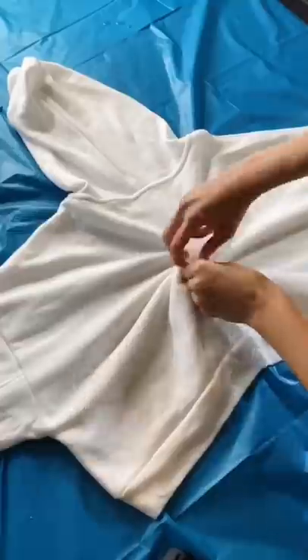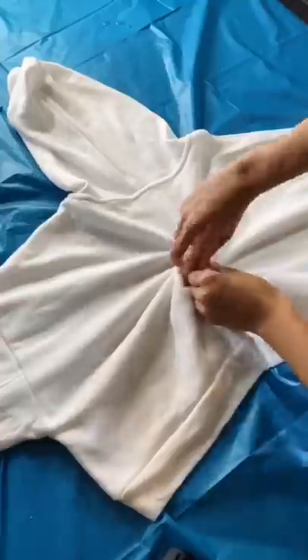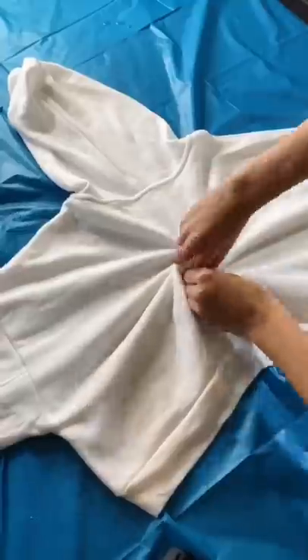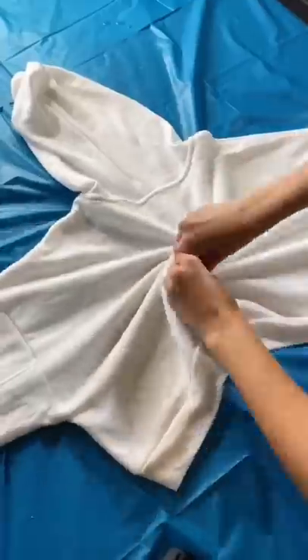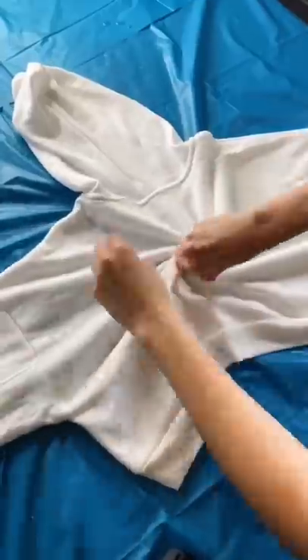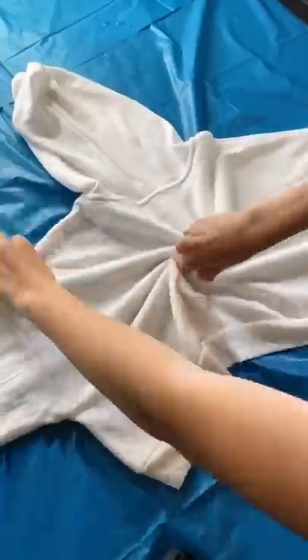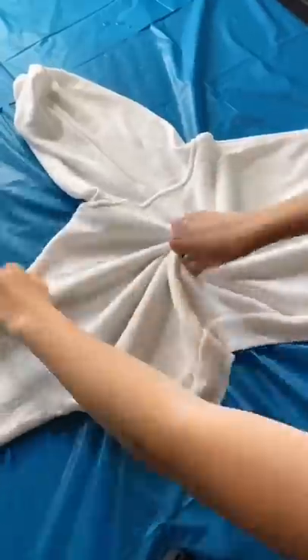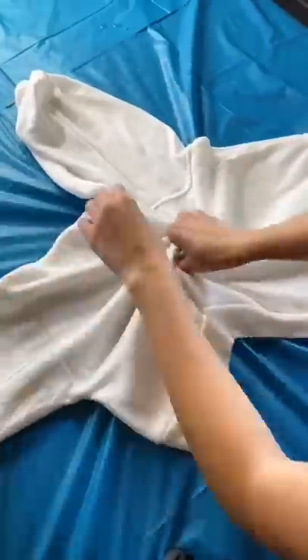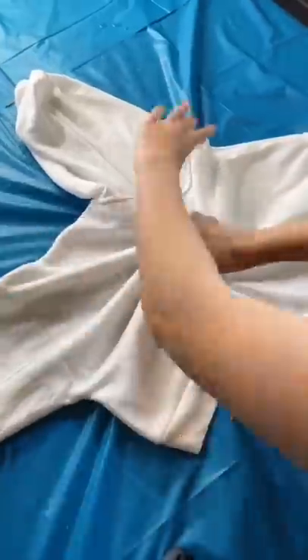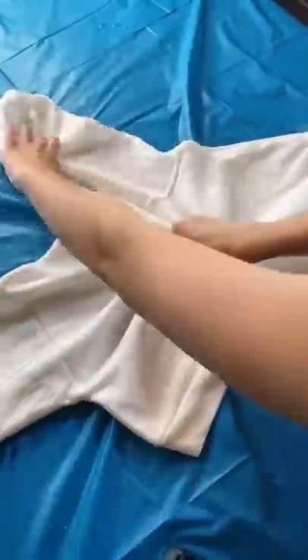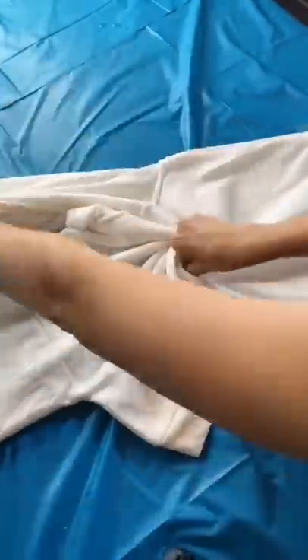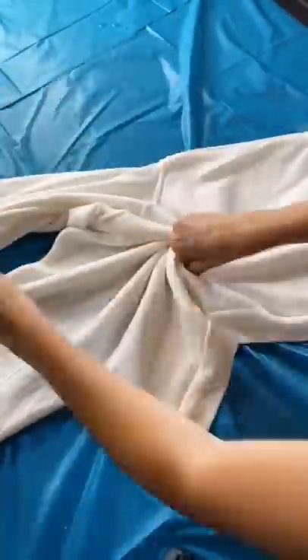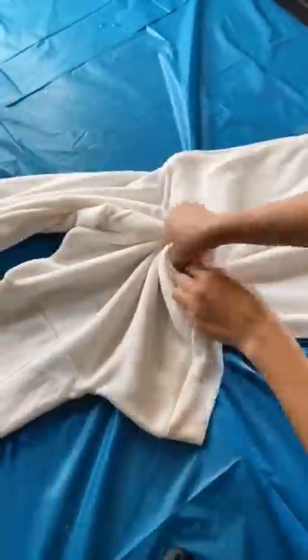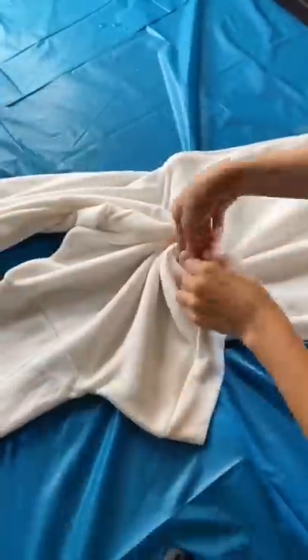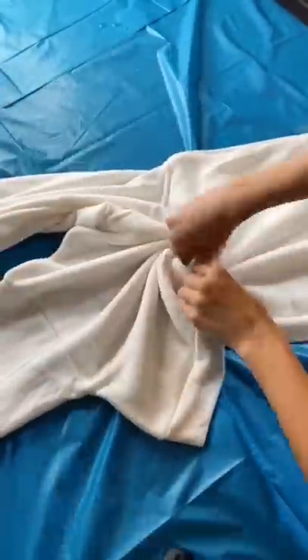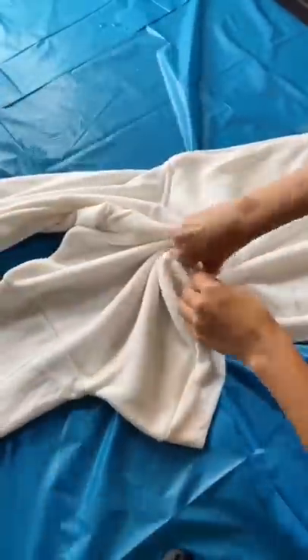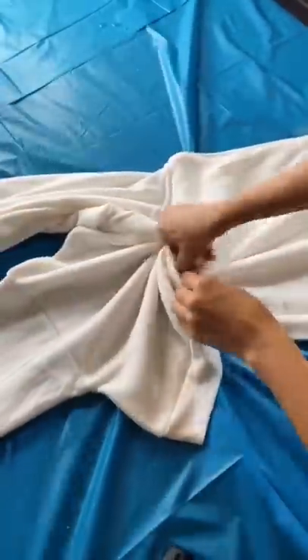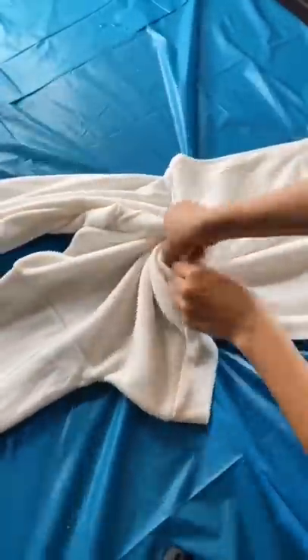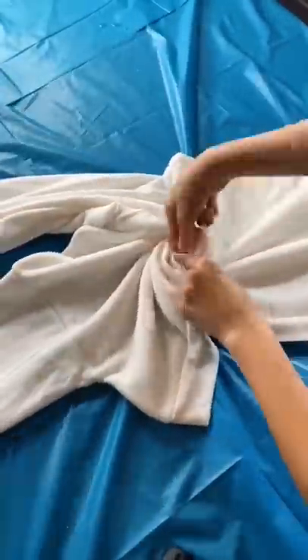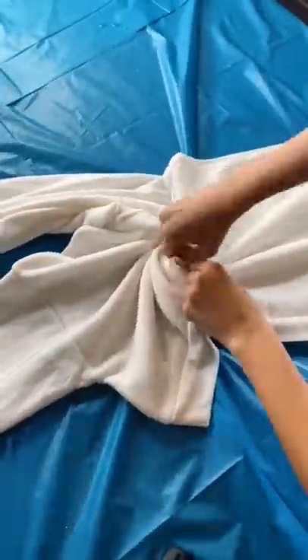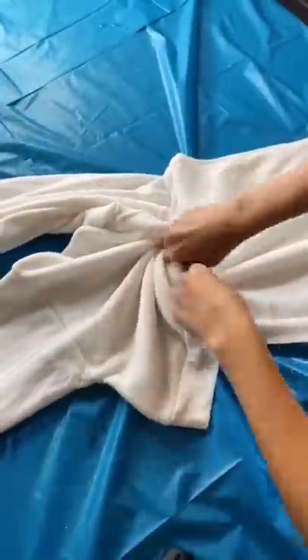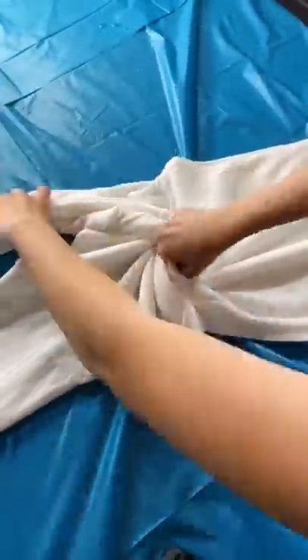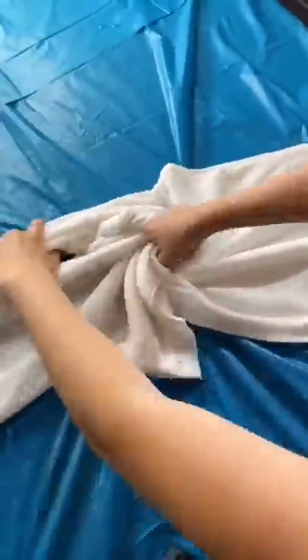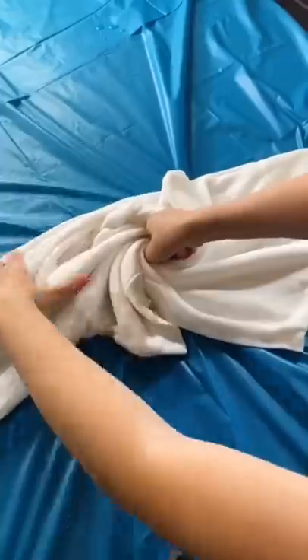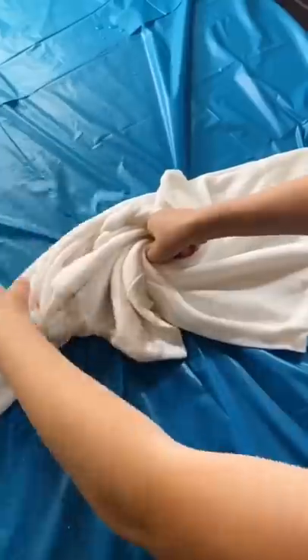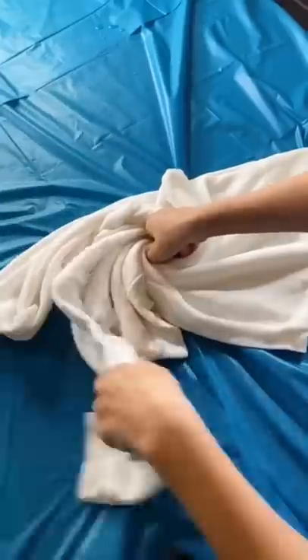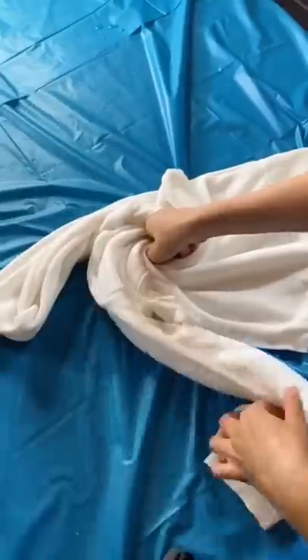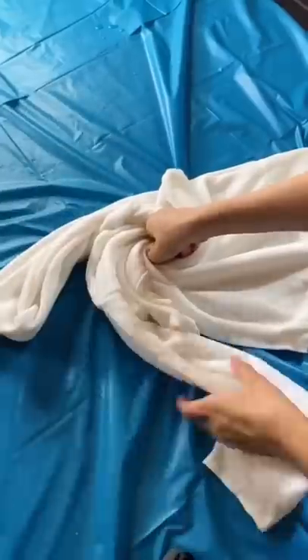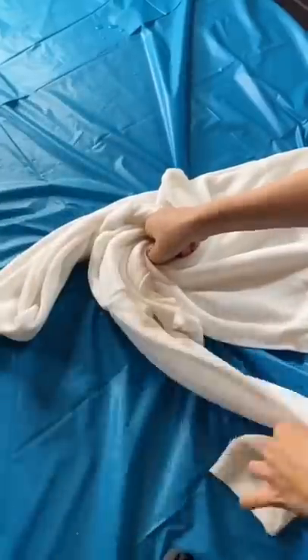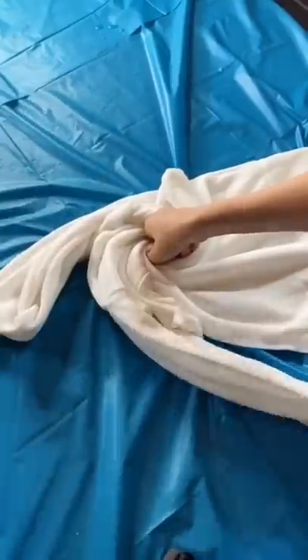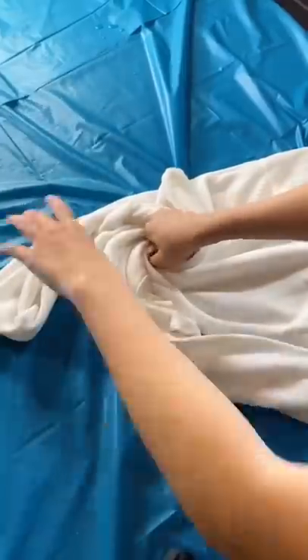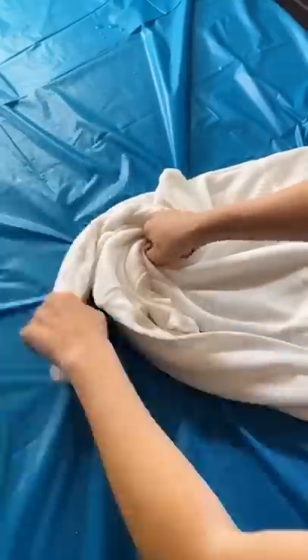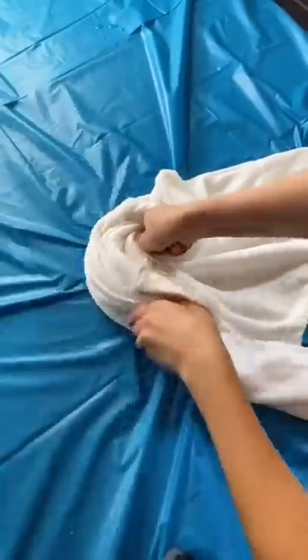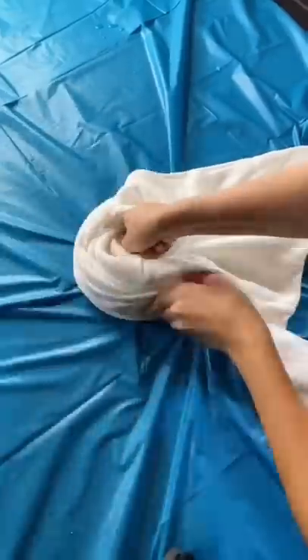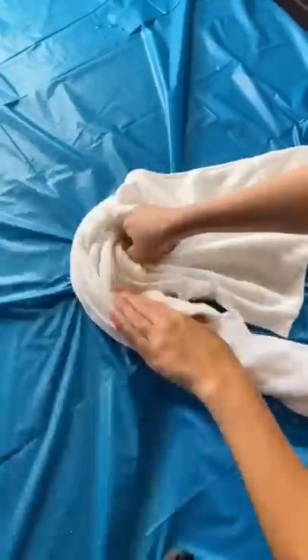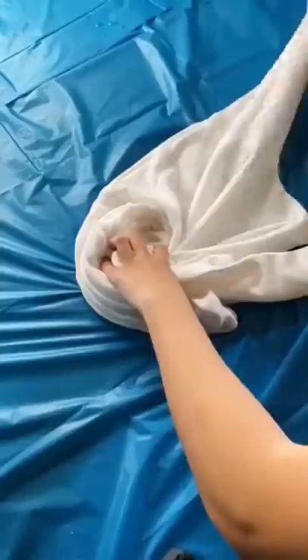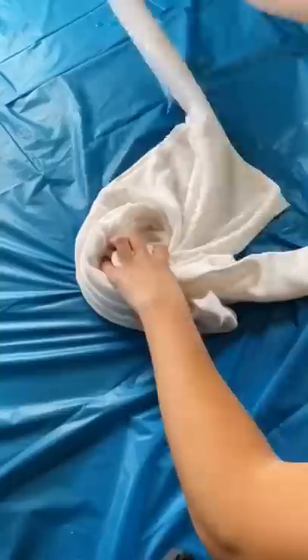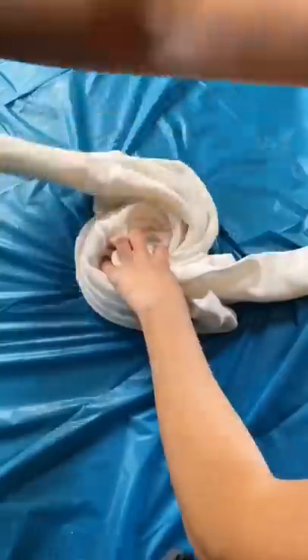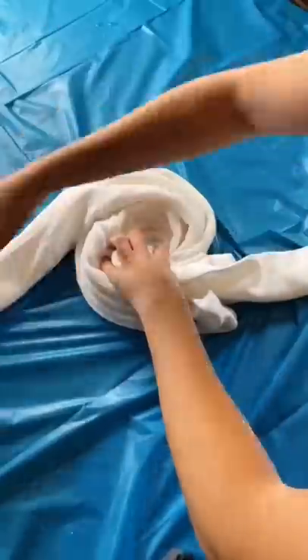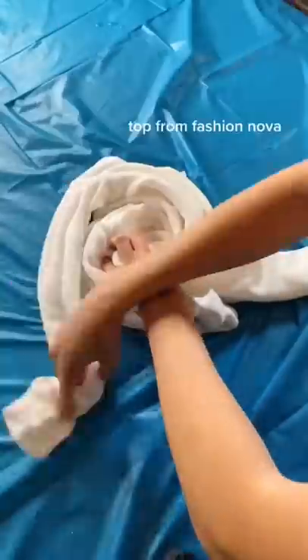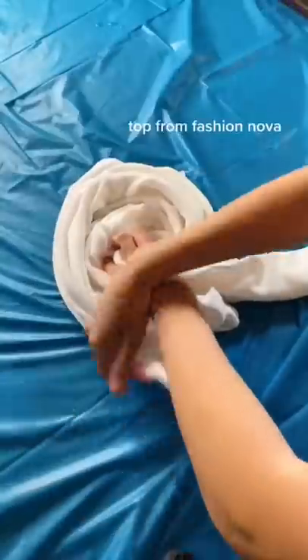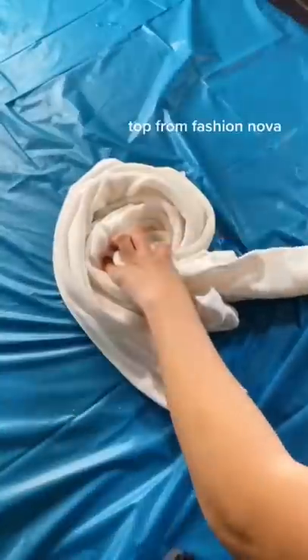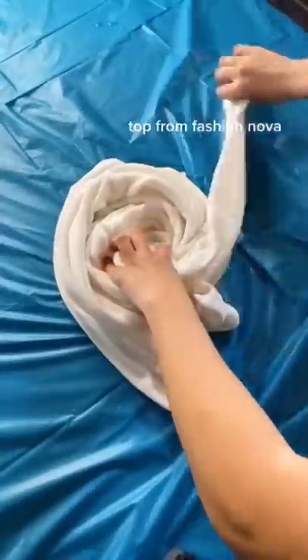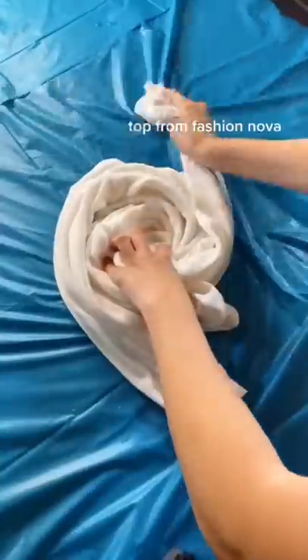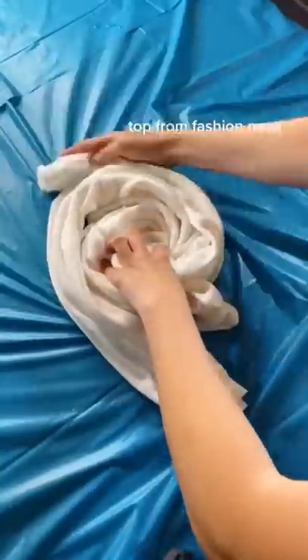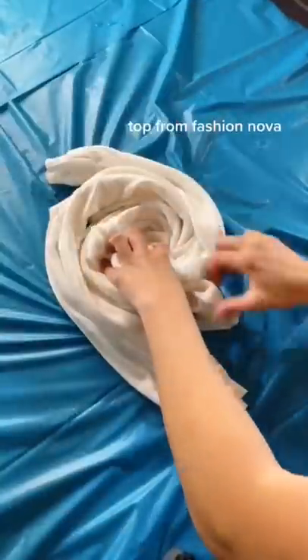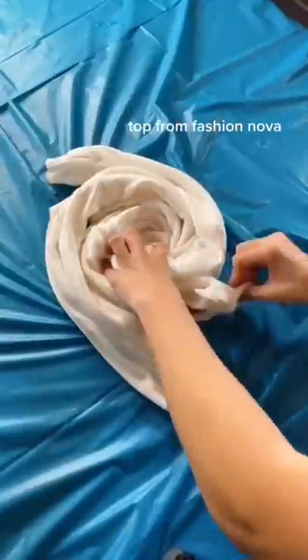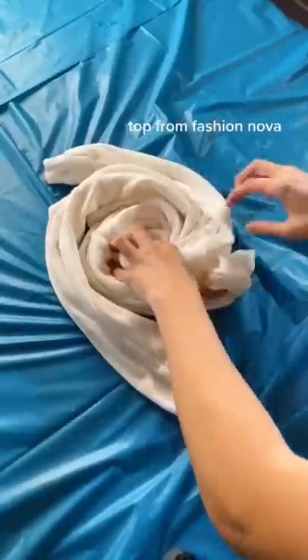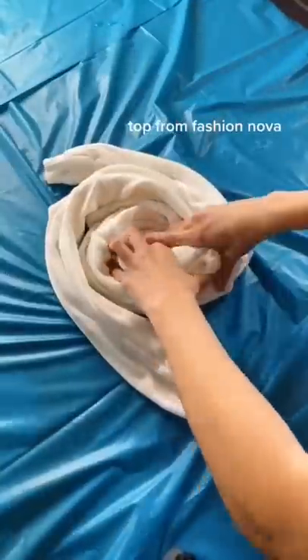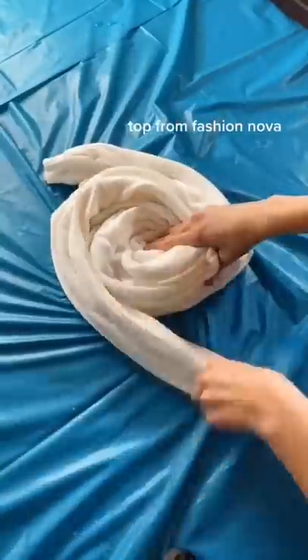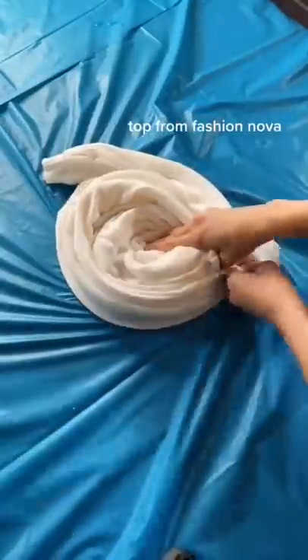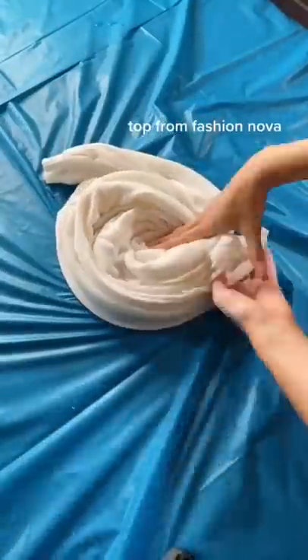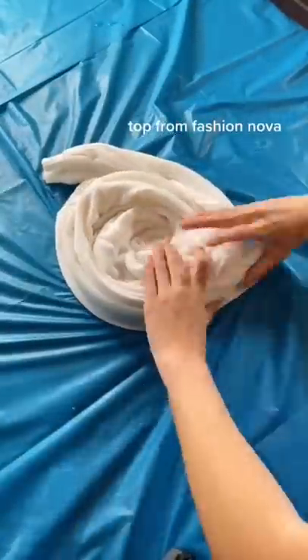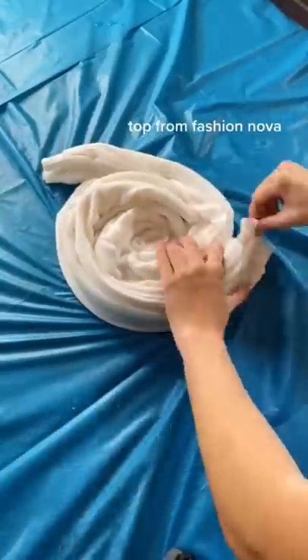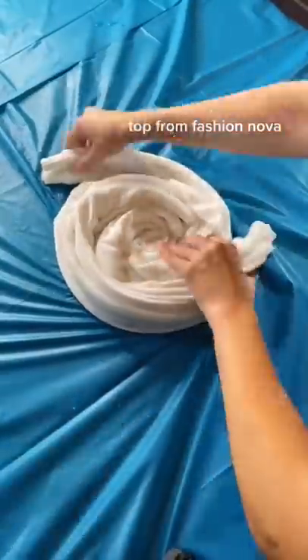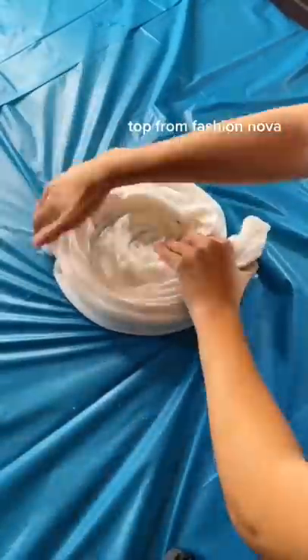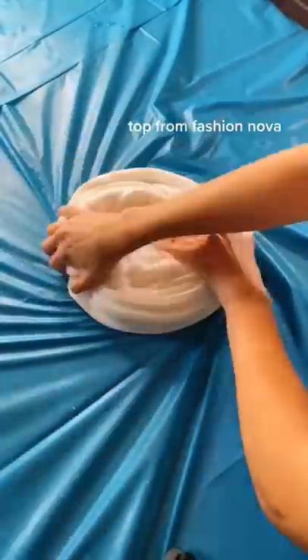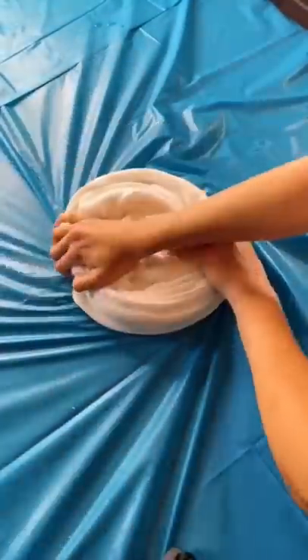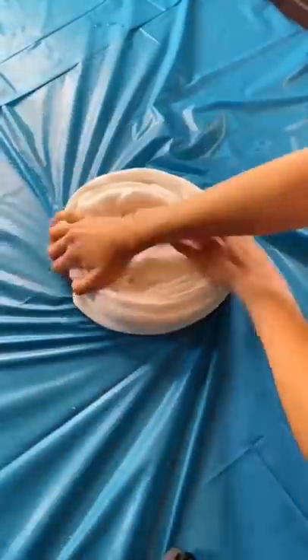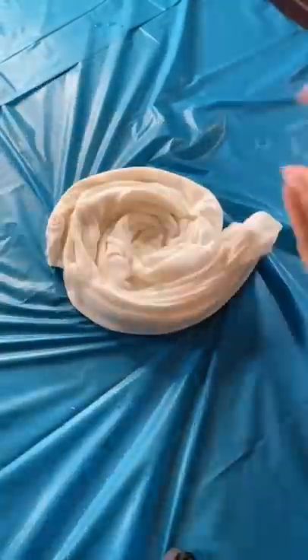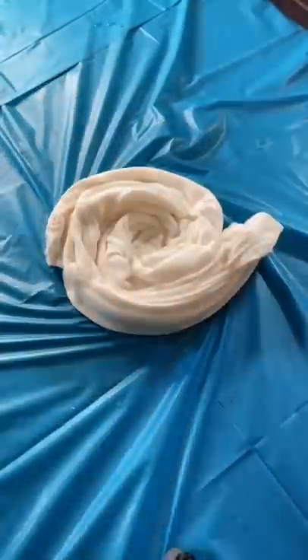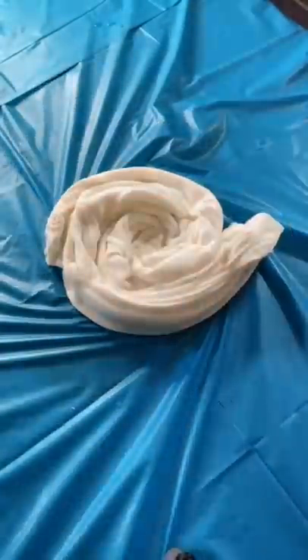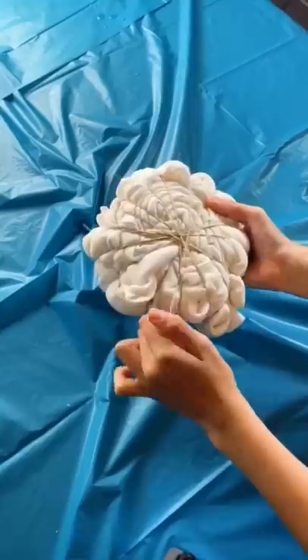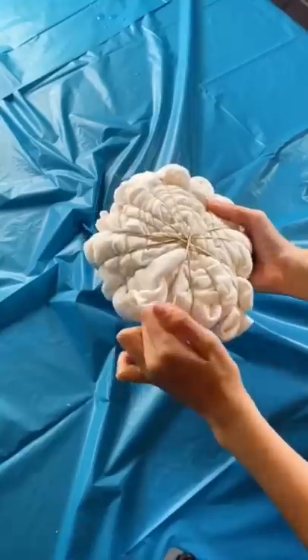I've decided to do a spiral pattern, and this is going to be much more challenging because it's a hoodie and not a tank top. I'm adding a lot of rubber bands.